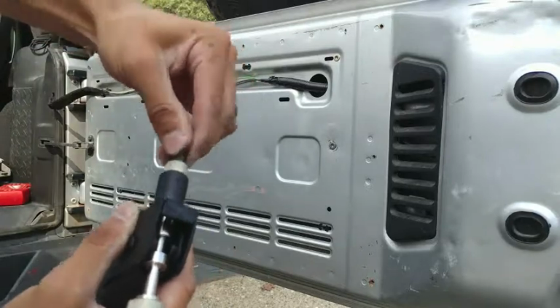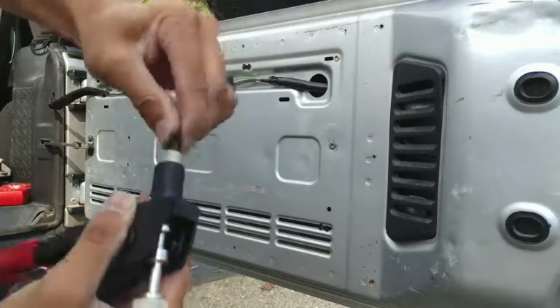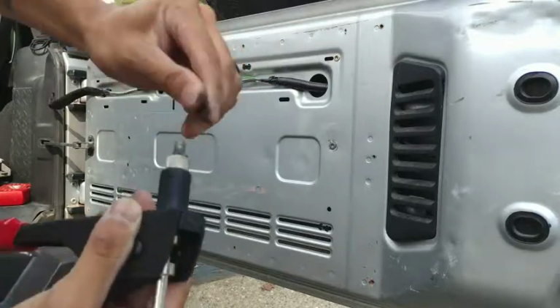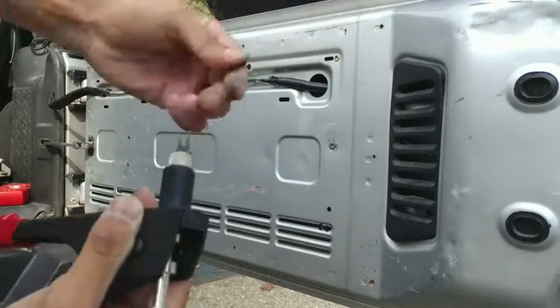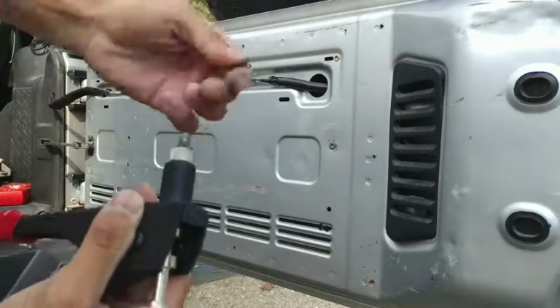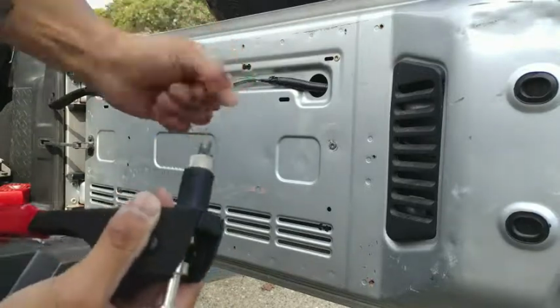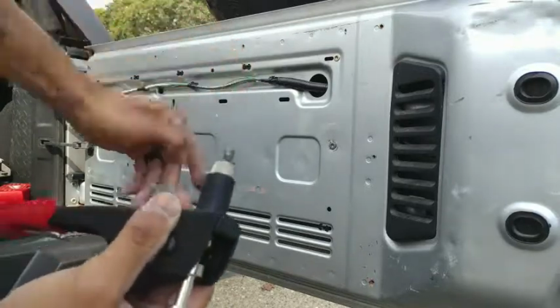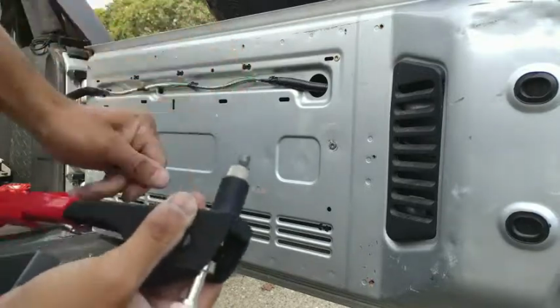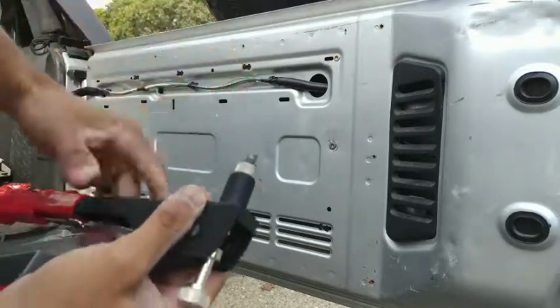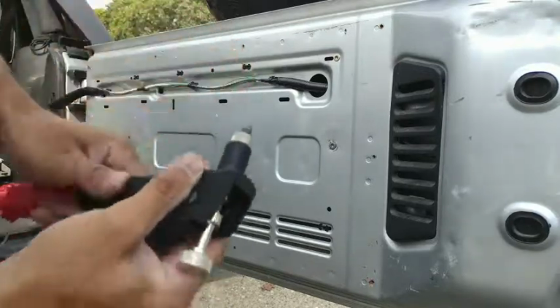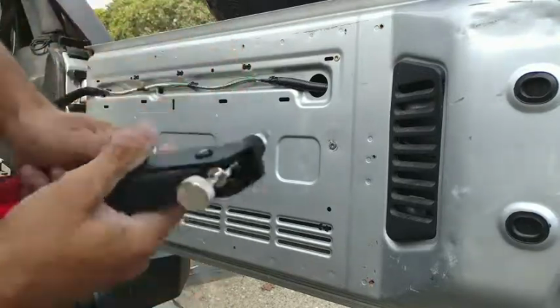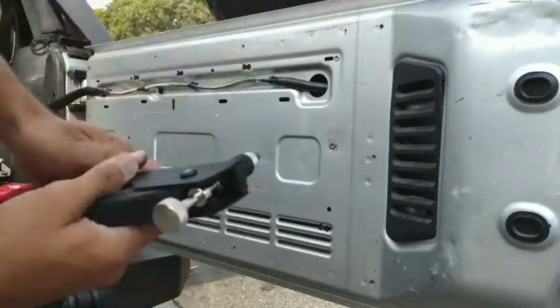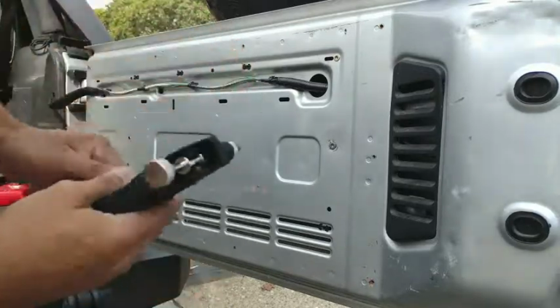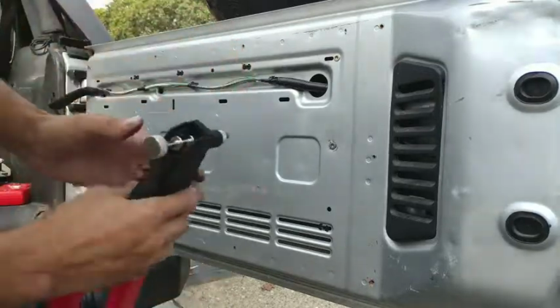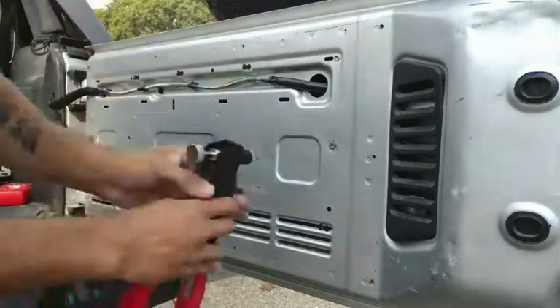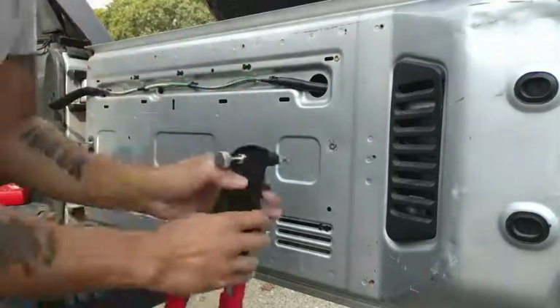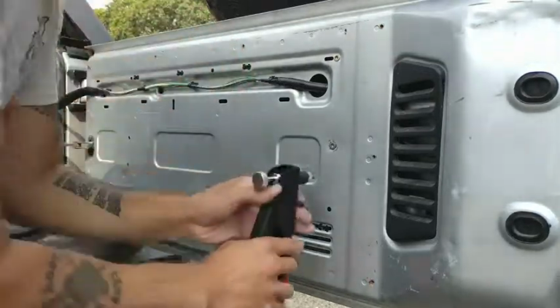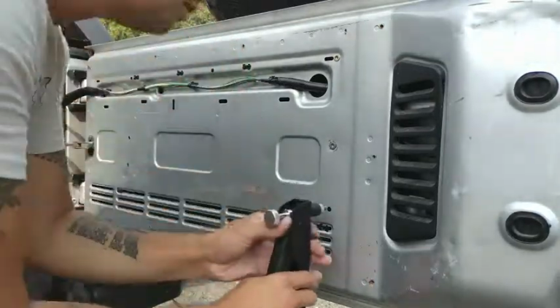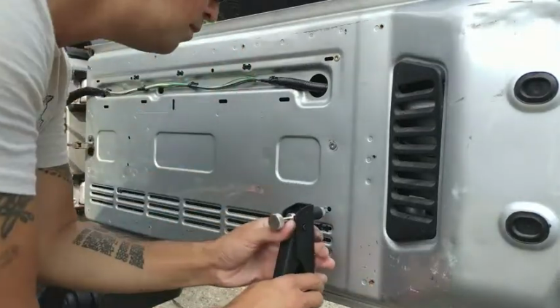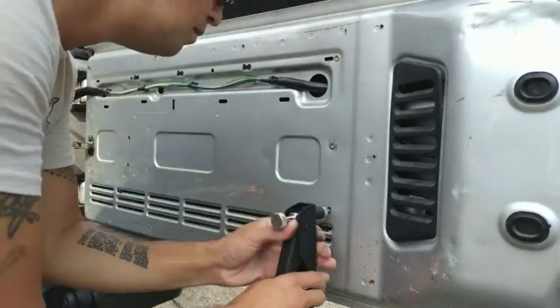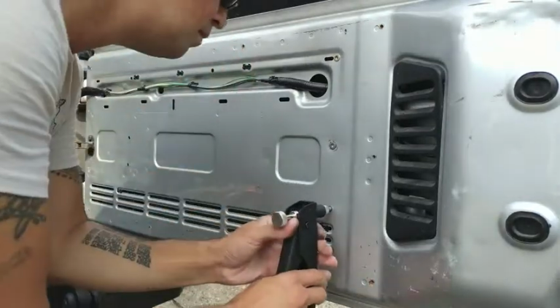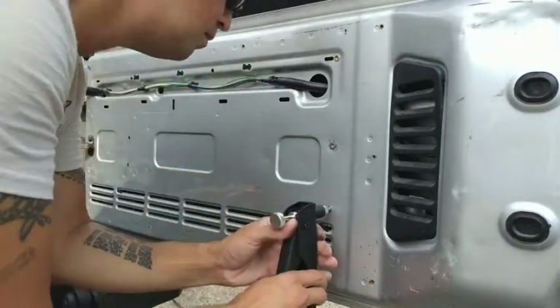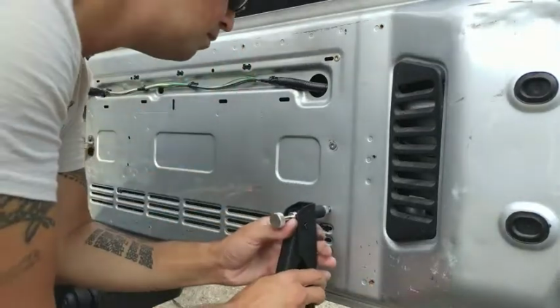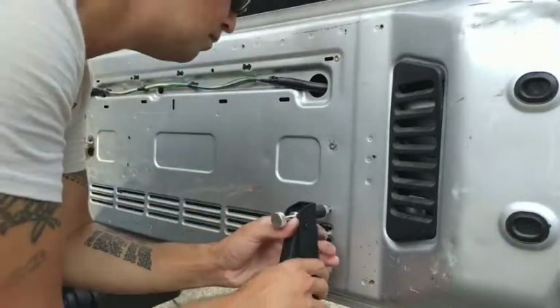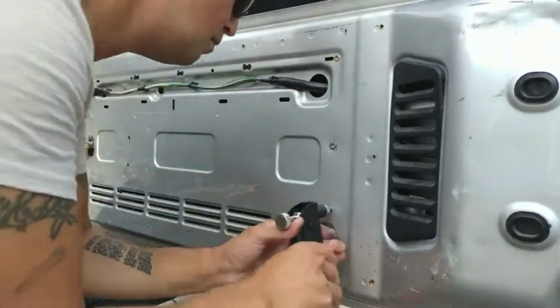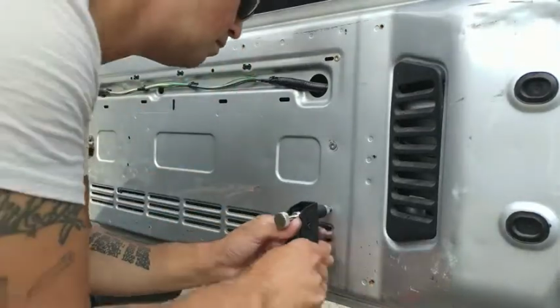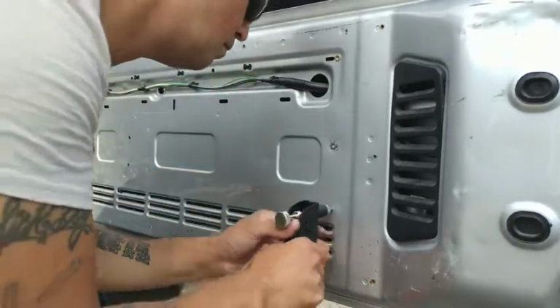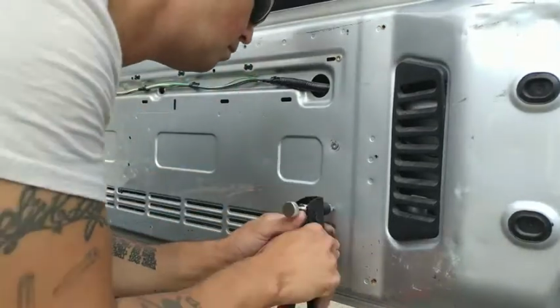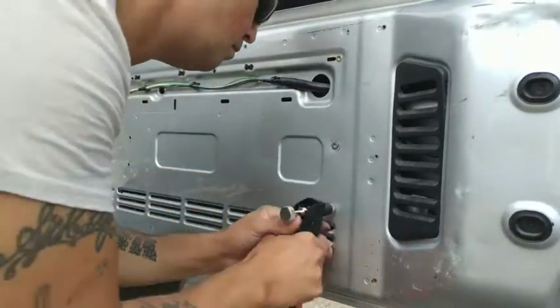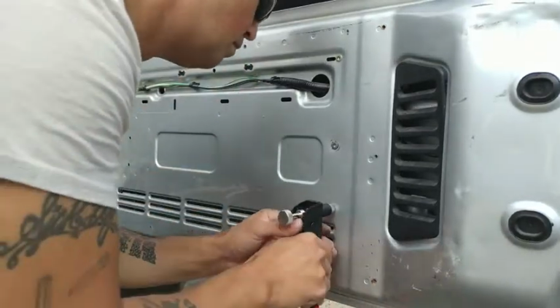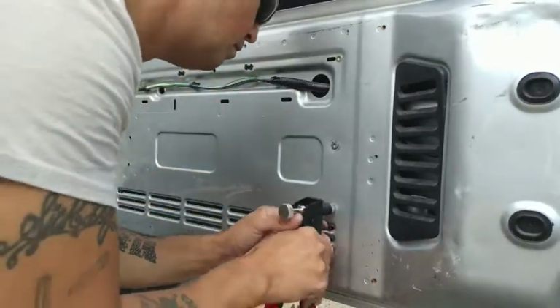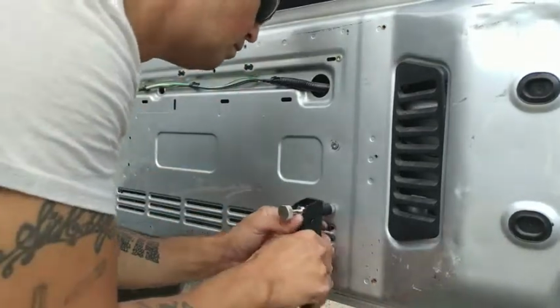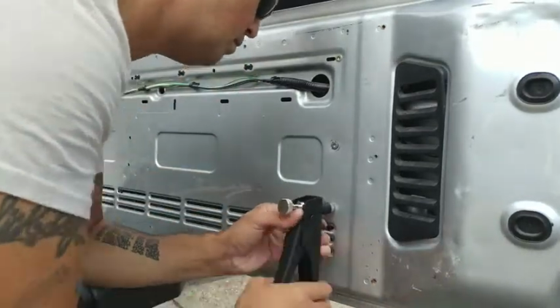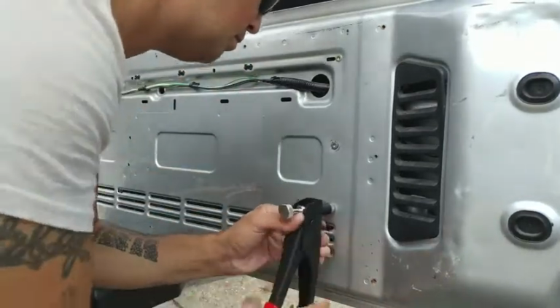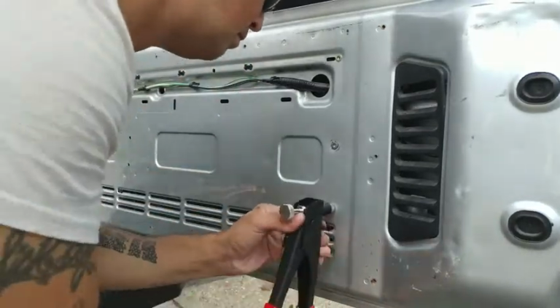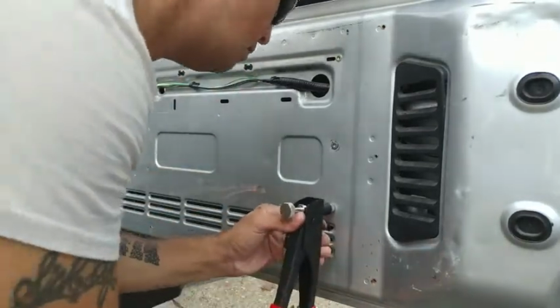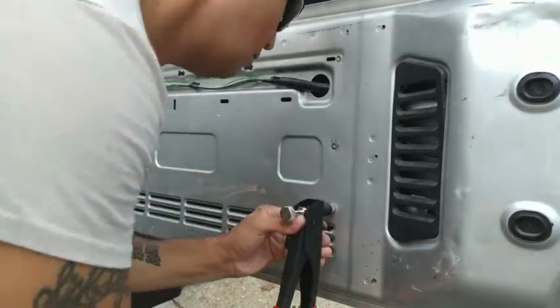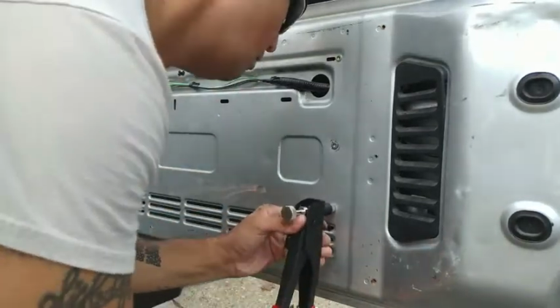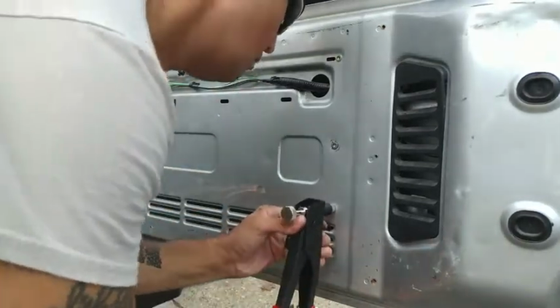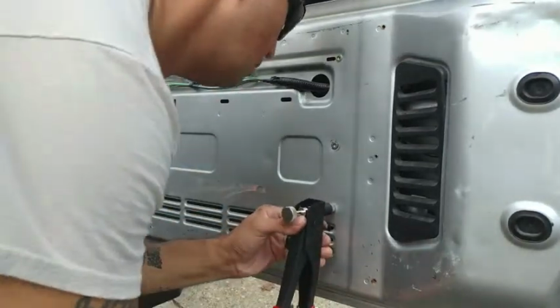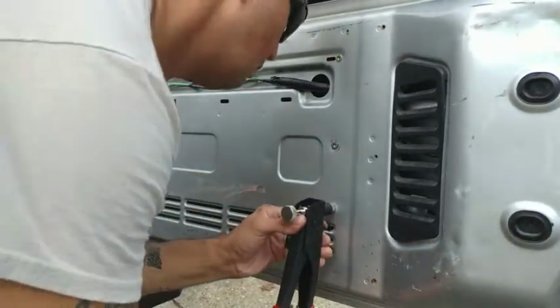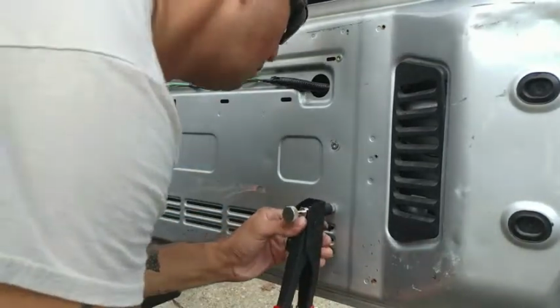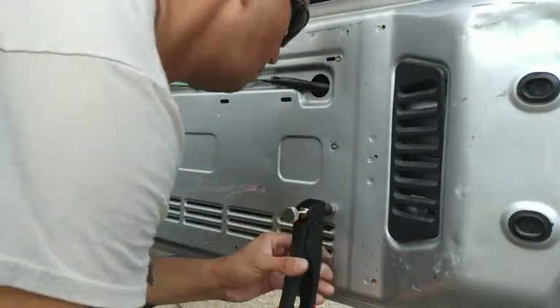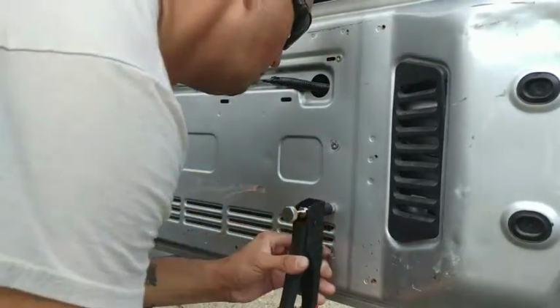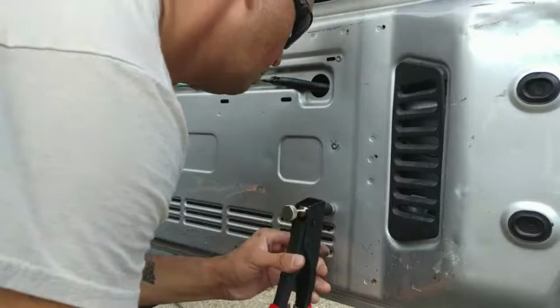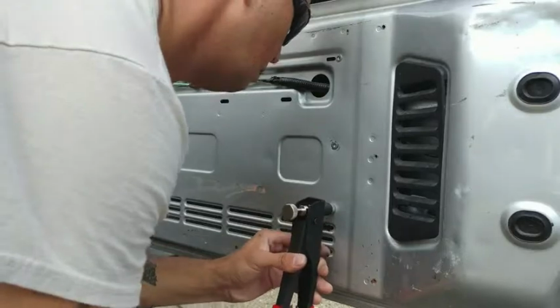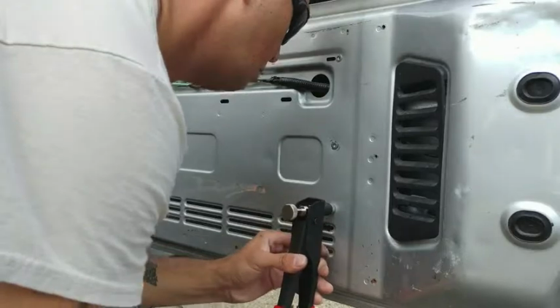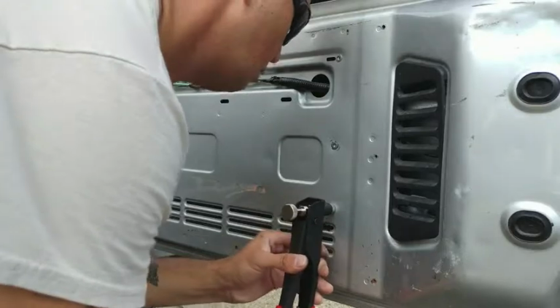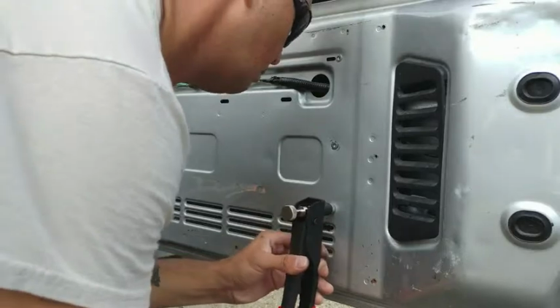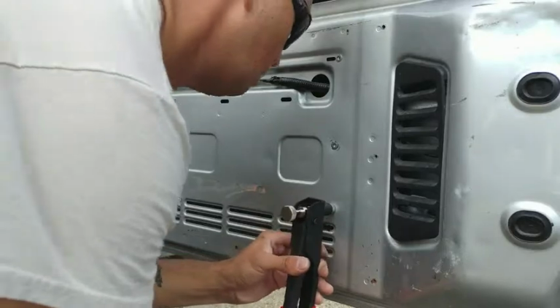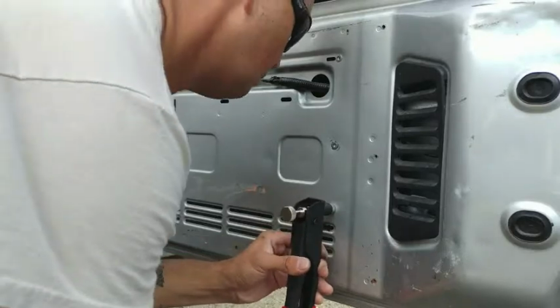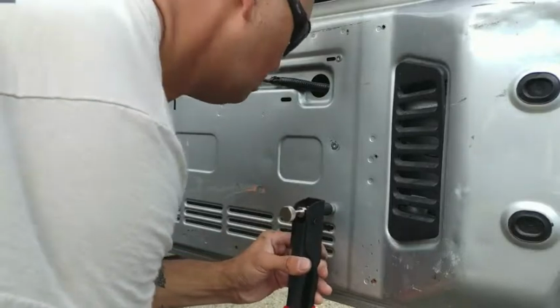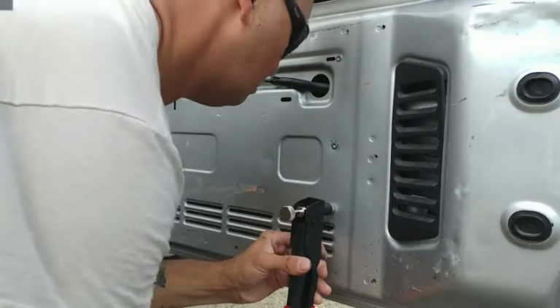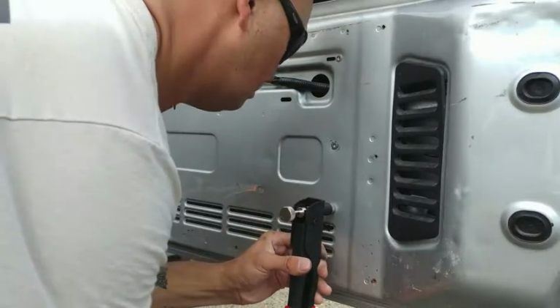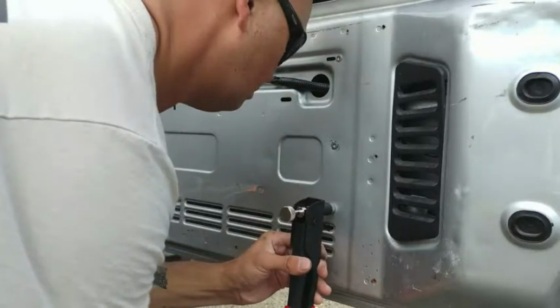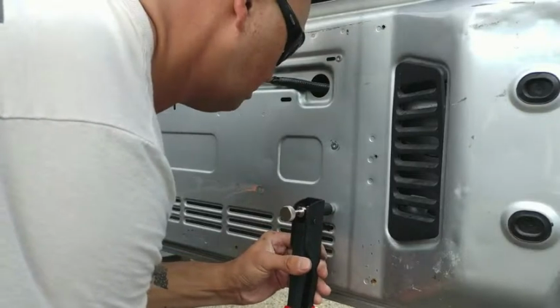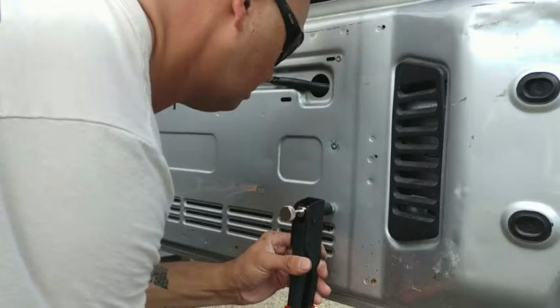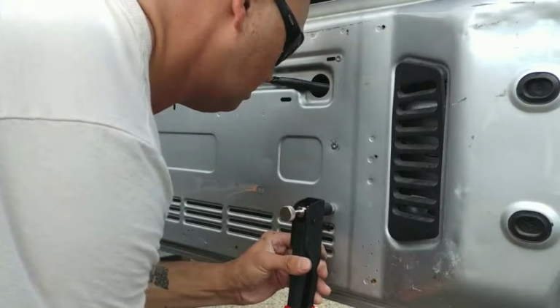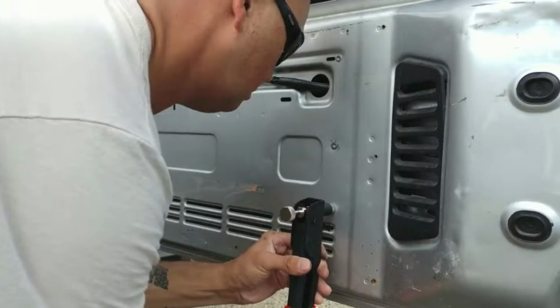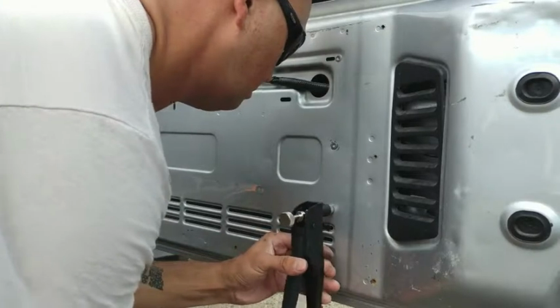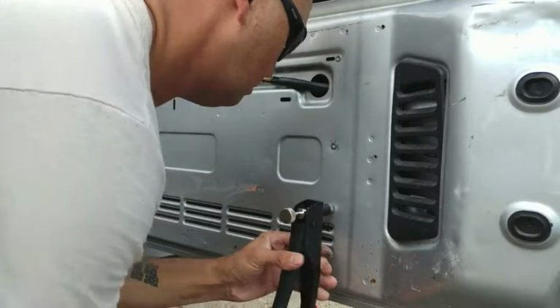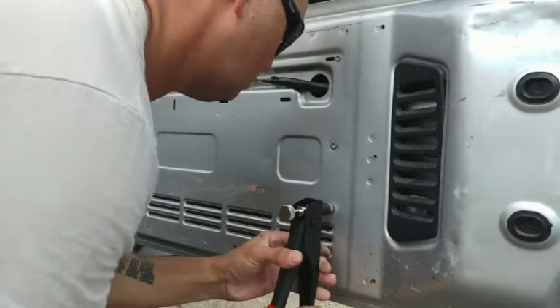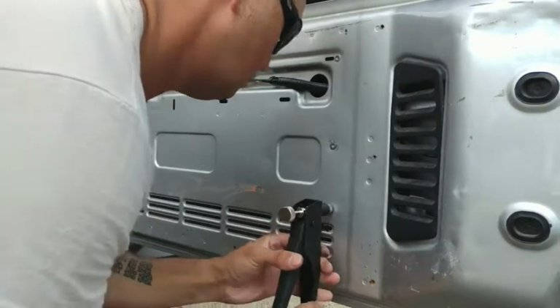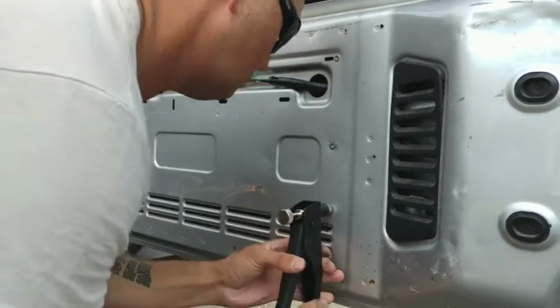So again, this is pretty straightforward and easy to use. We're going to repeat these steps until all seven rivnuts are installed.